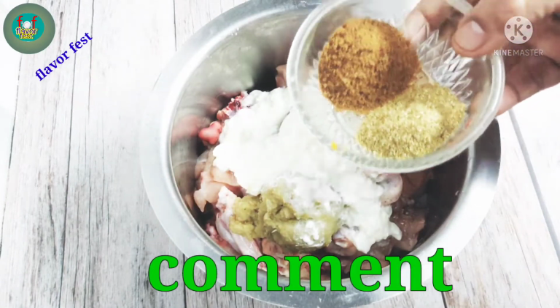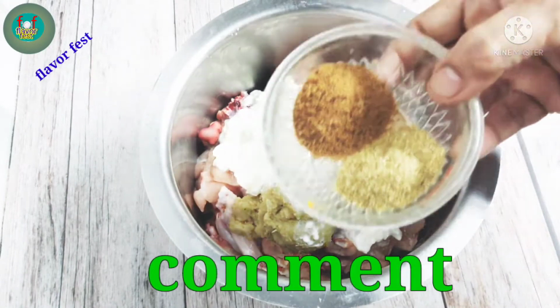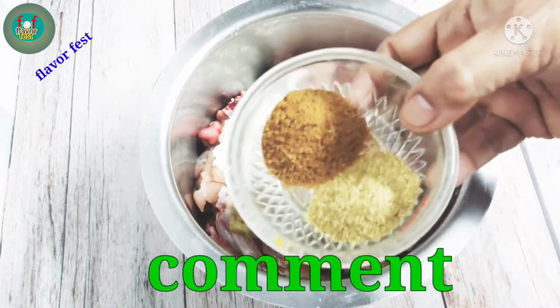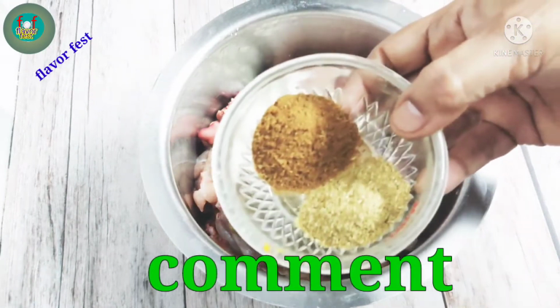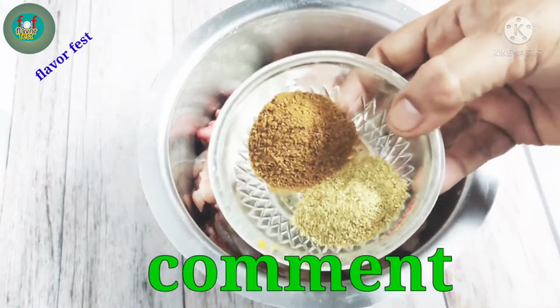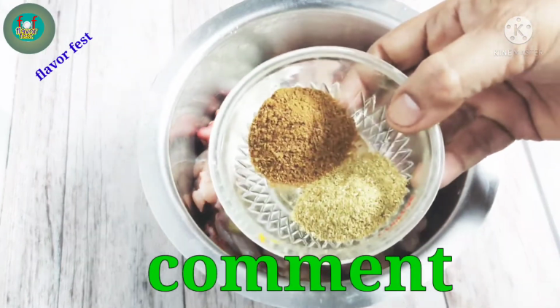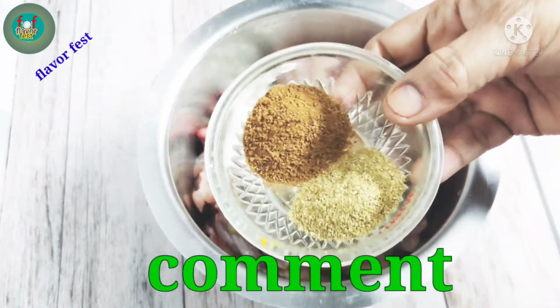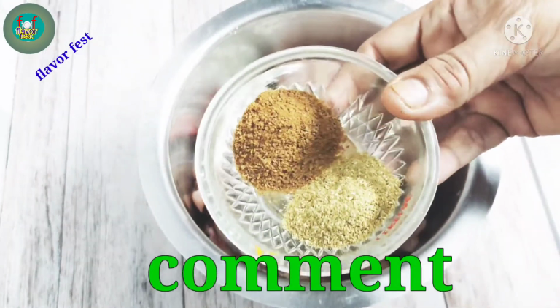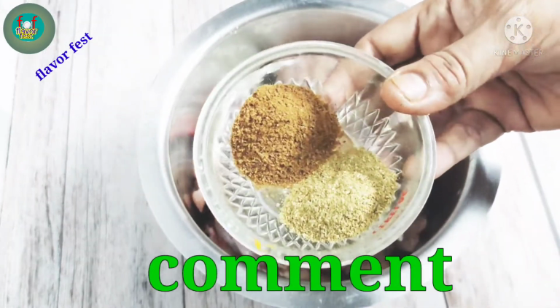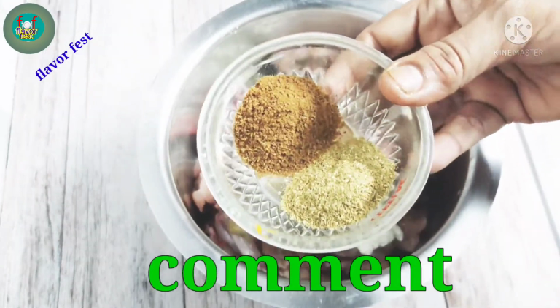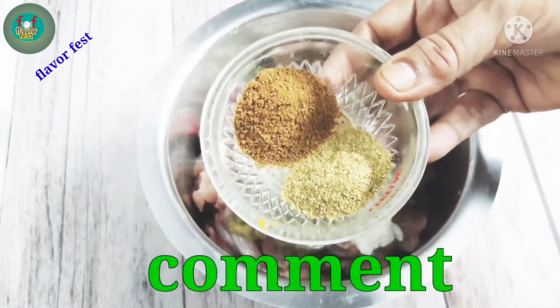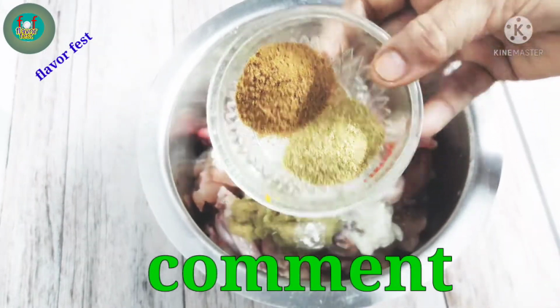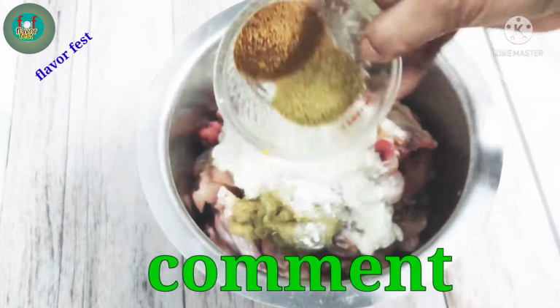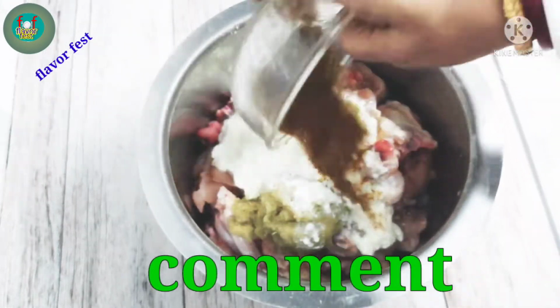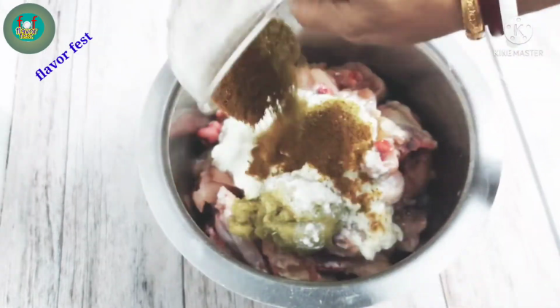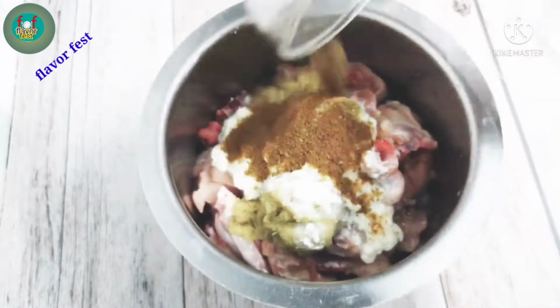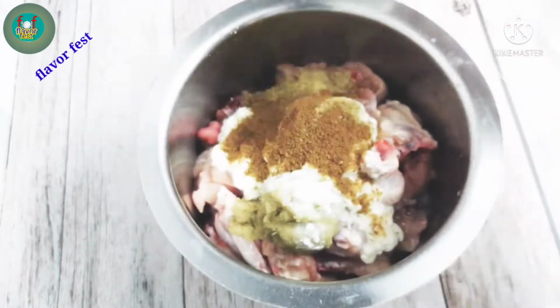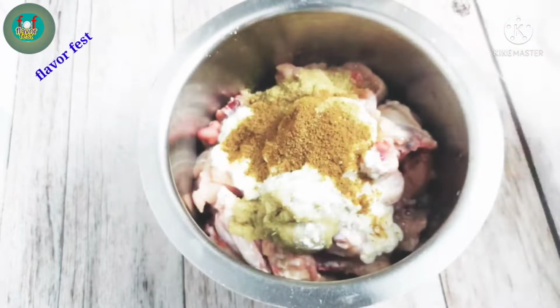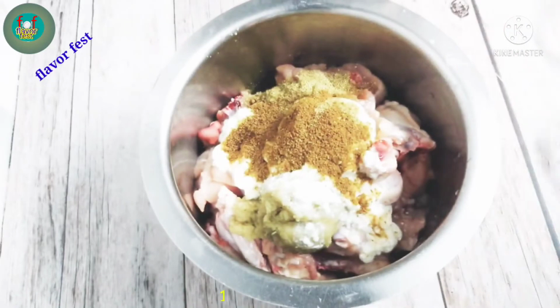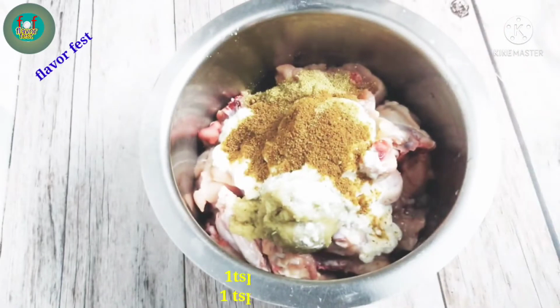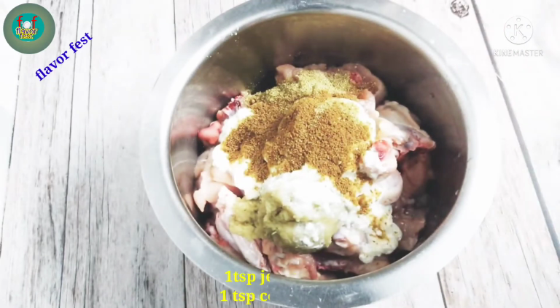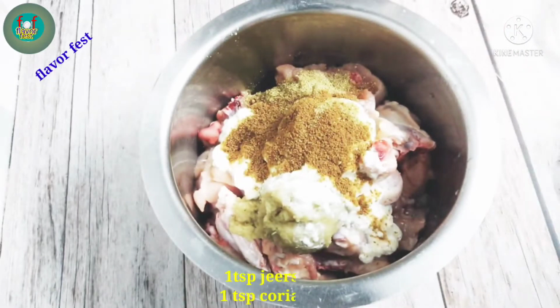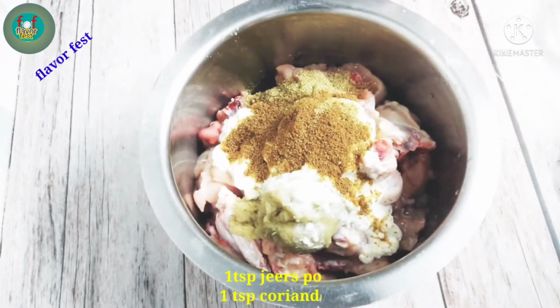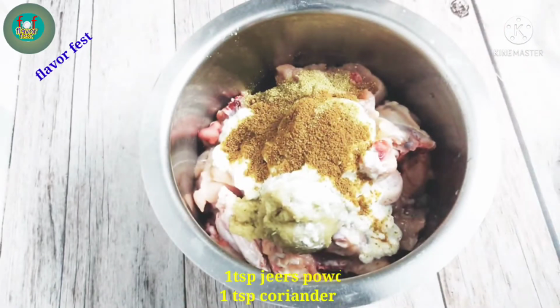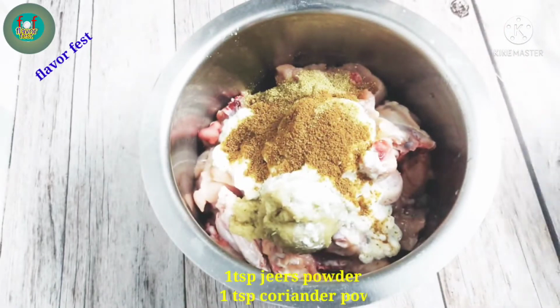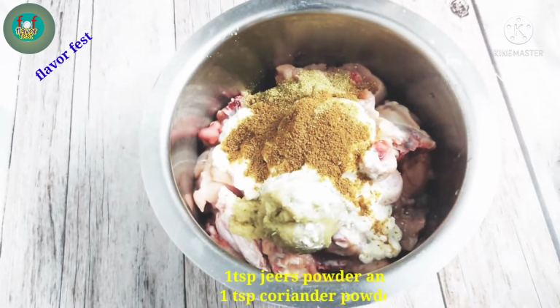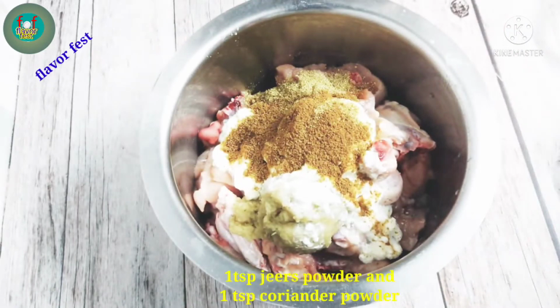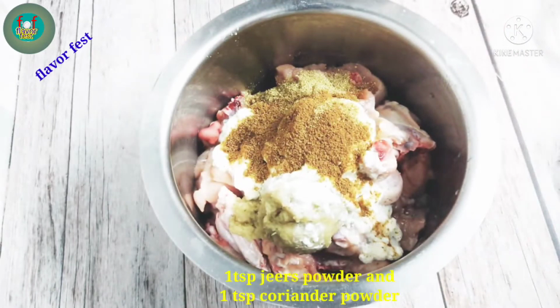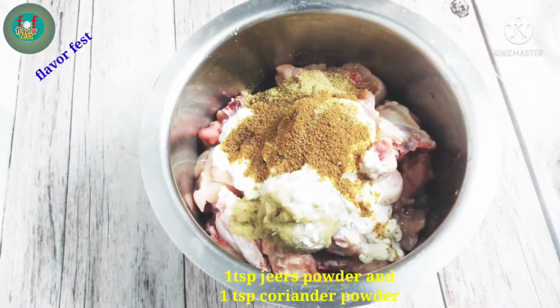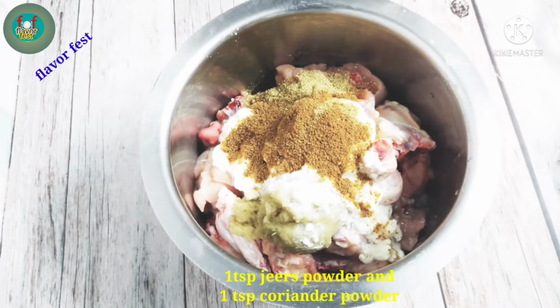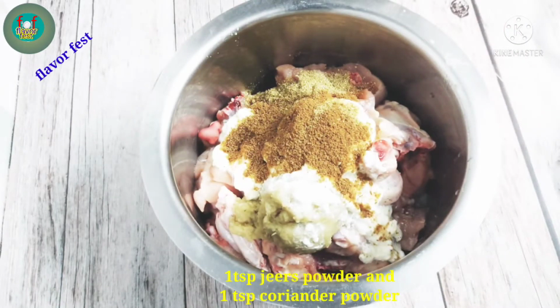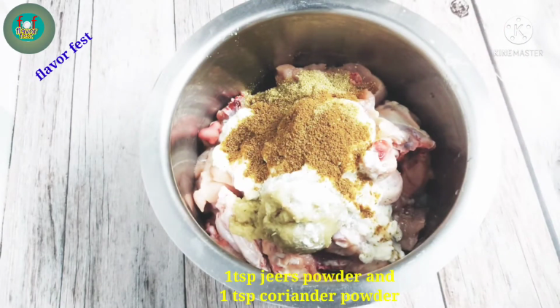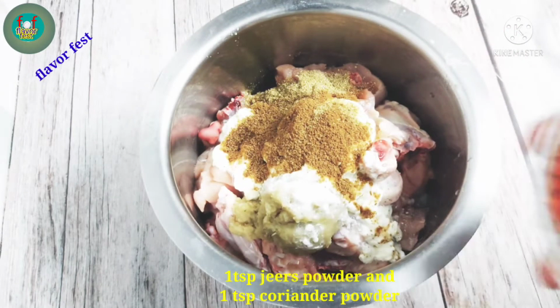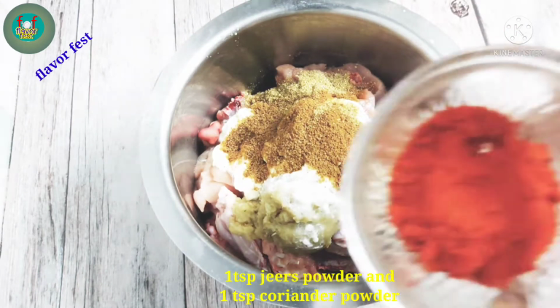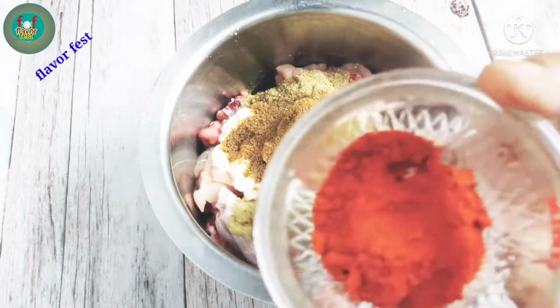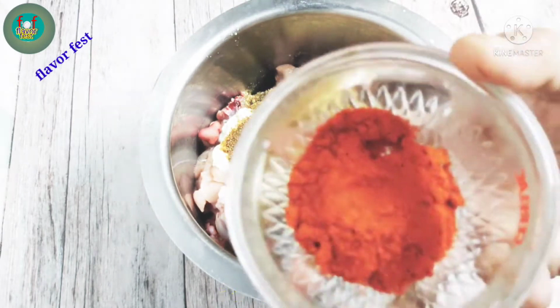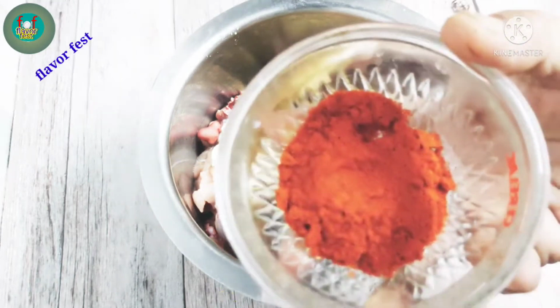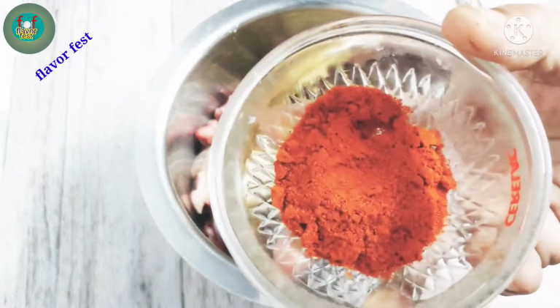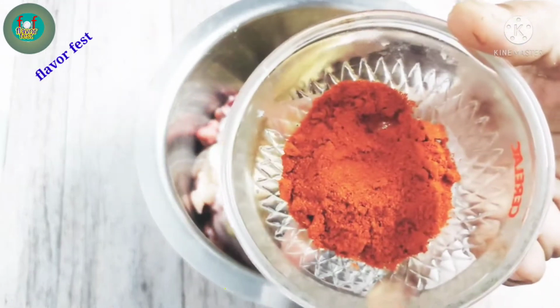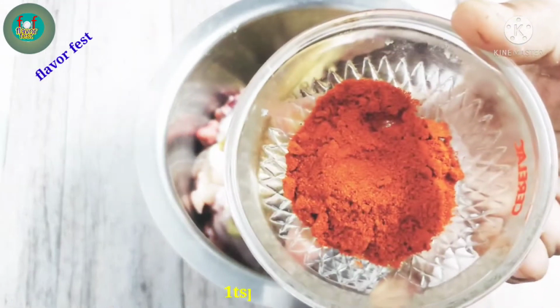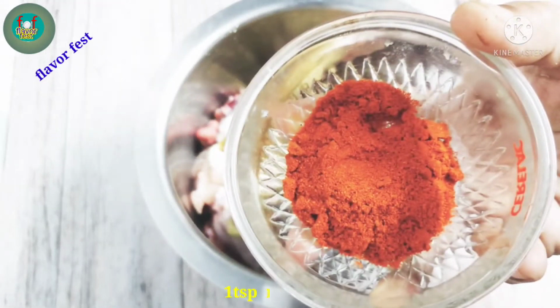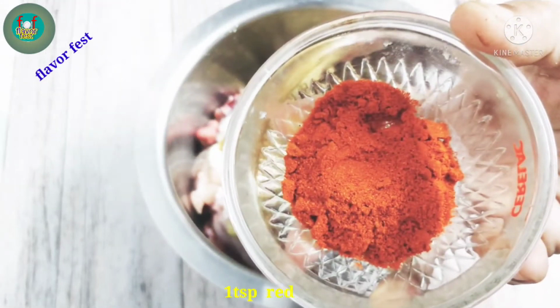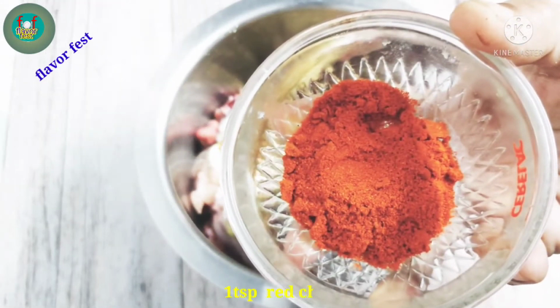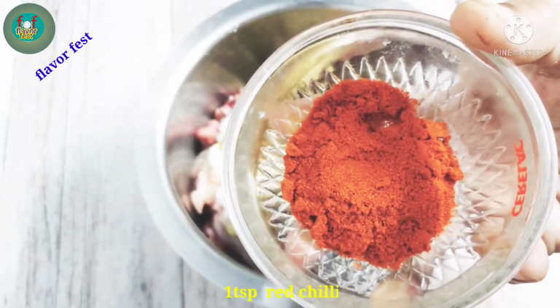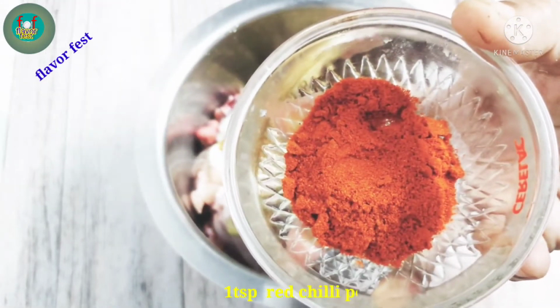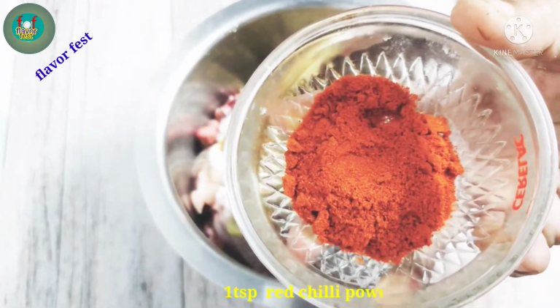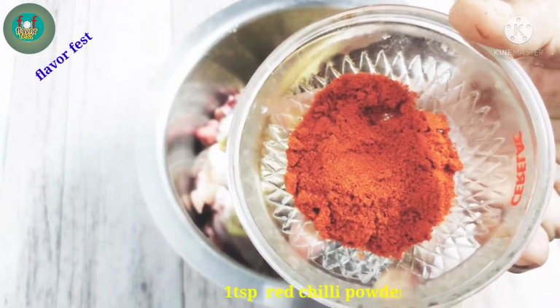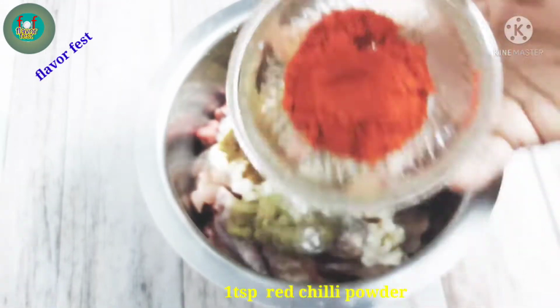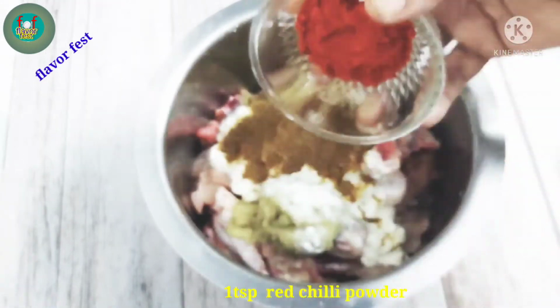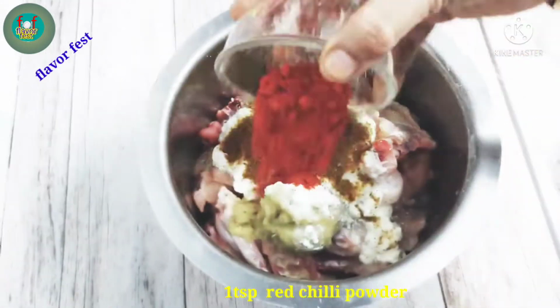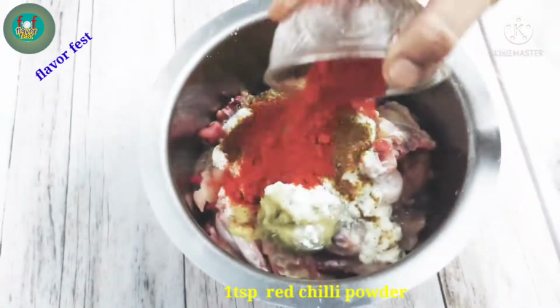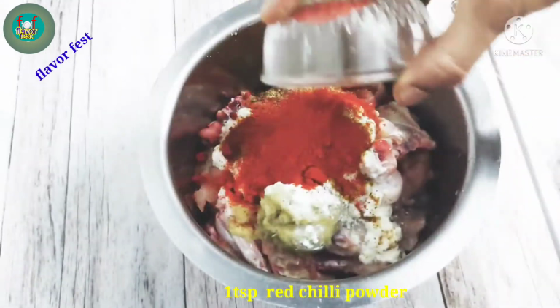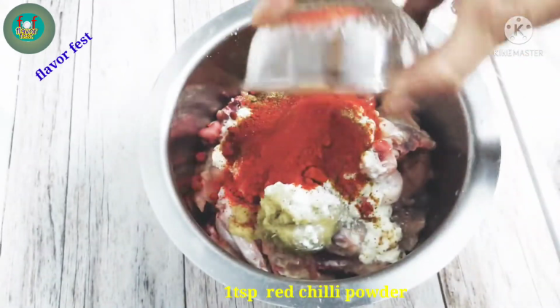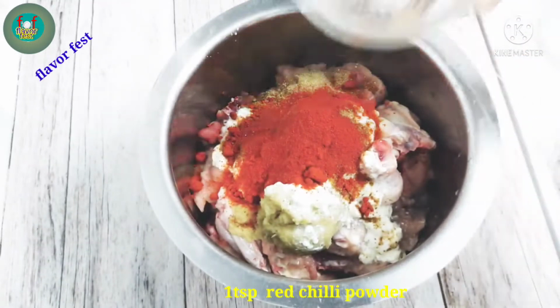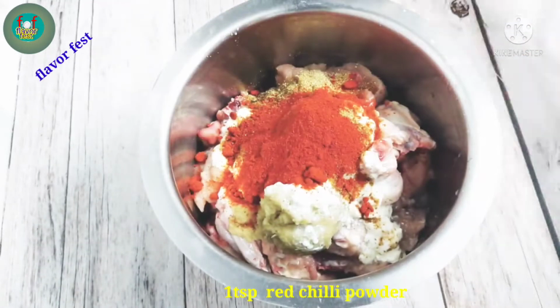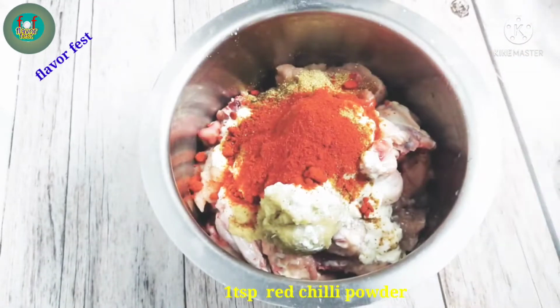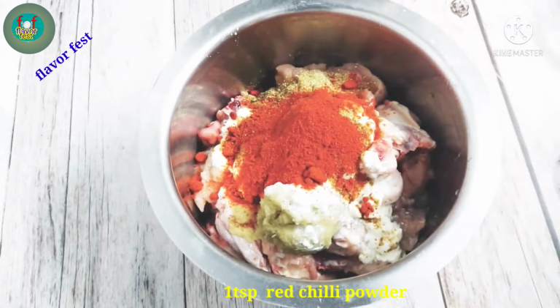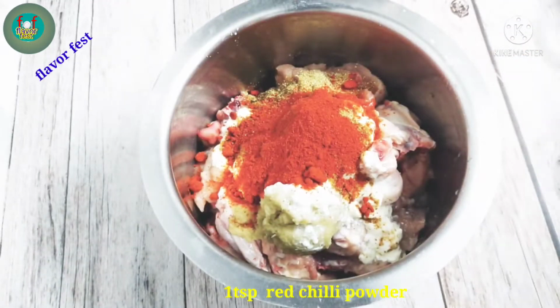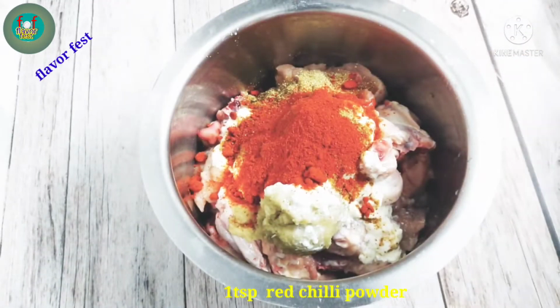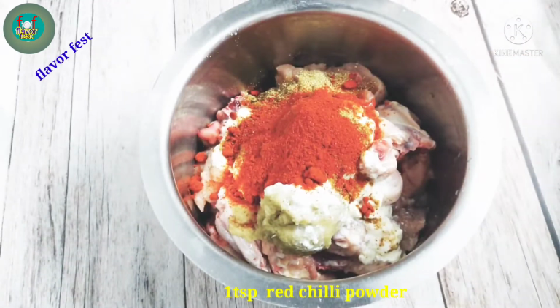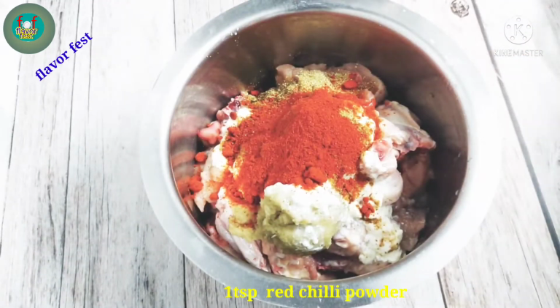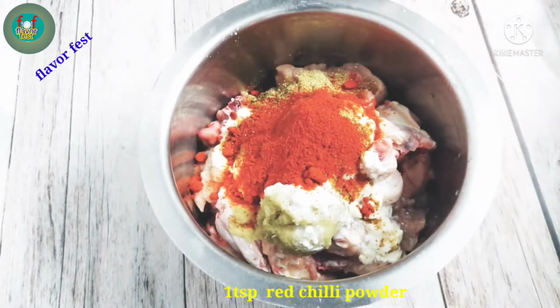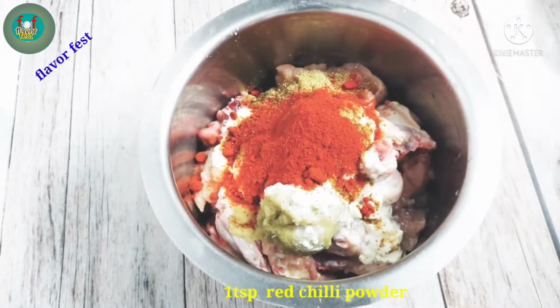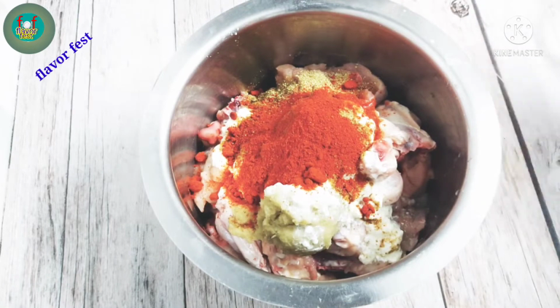With some ingredients, we will cook the chicken. We will cook the chicken without any ketchup.